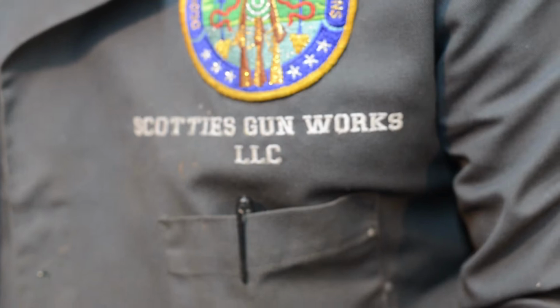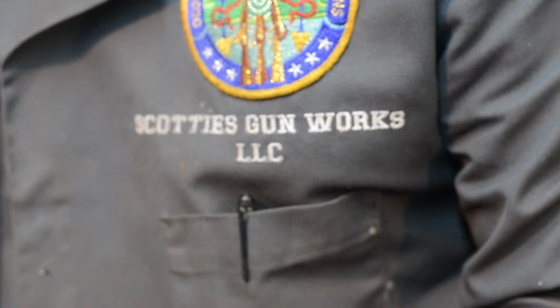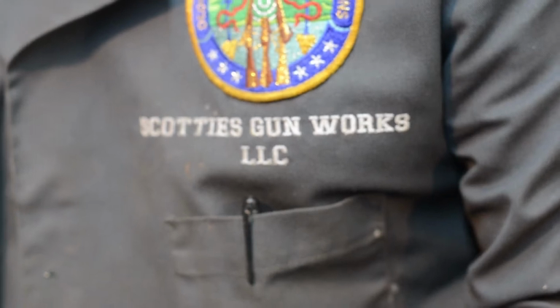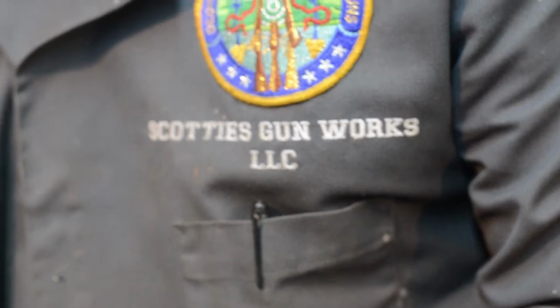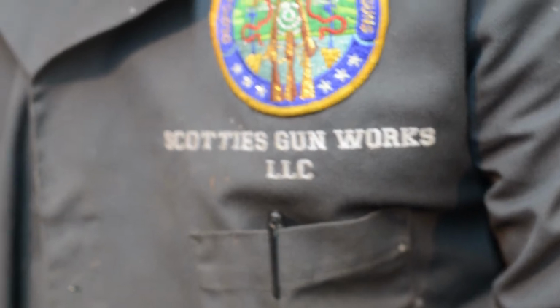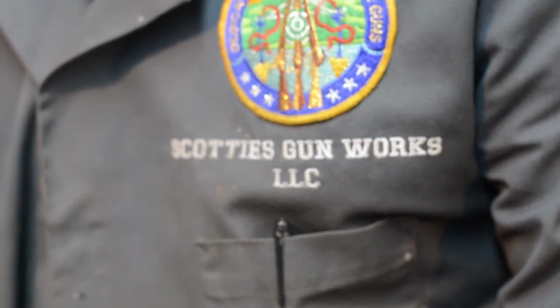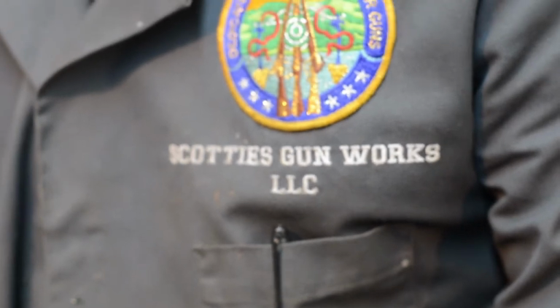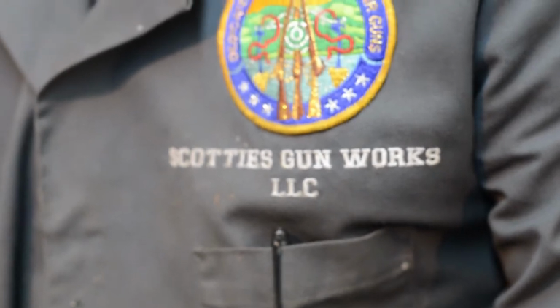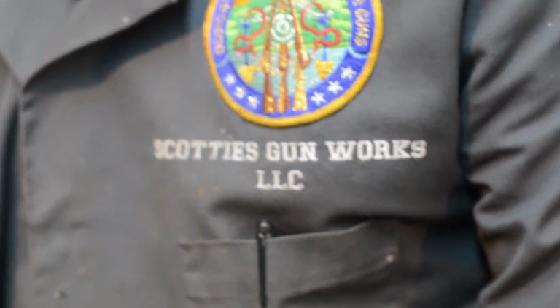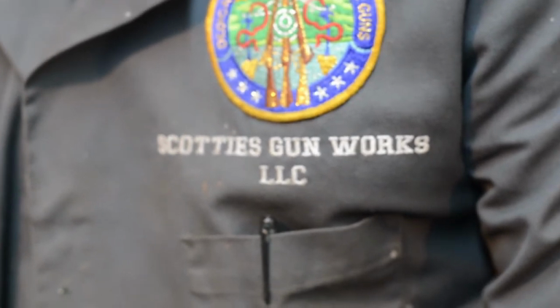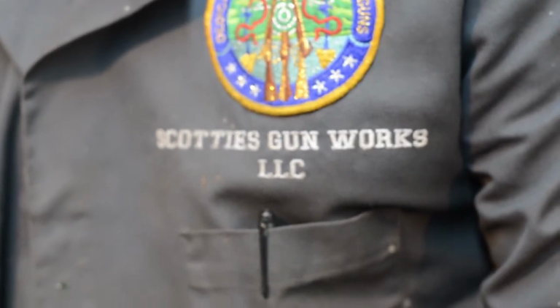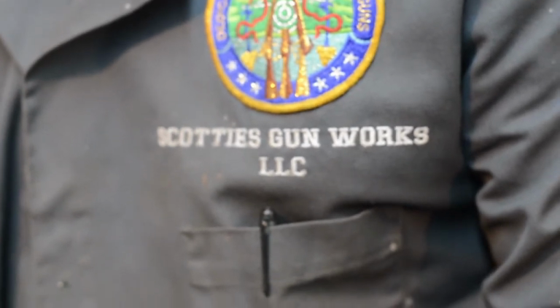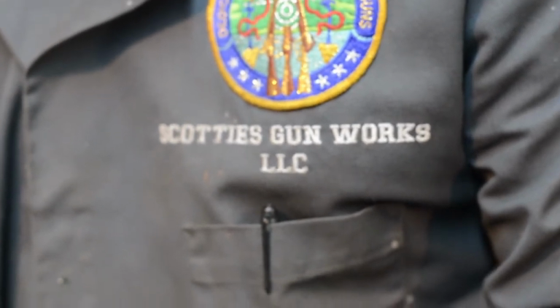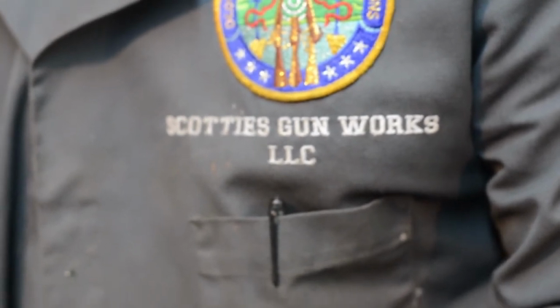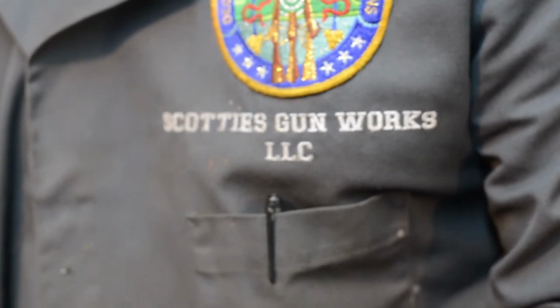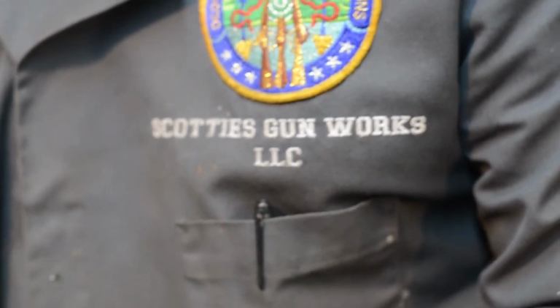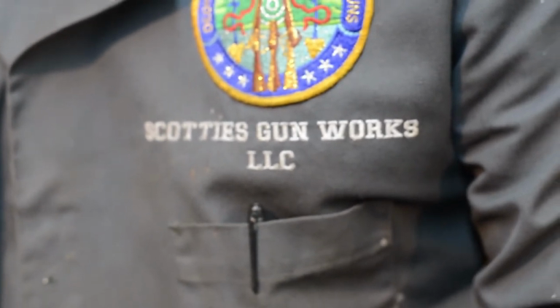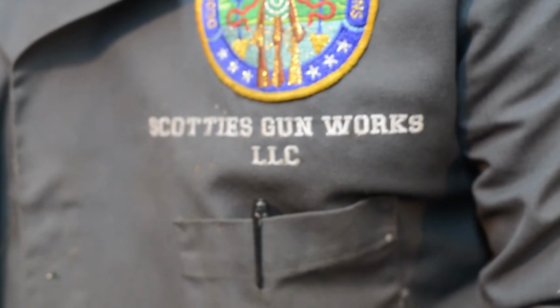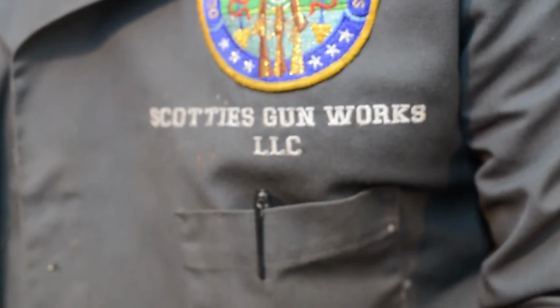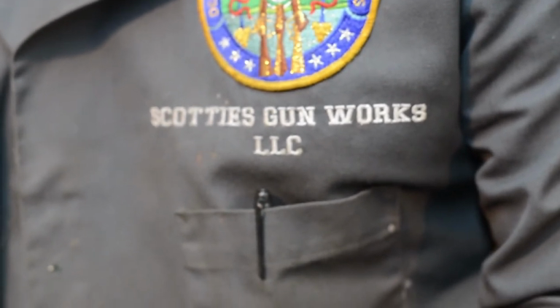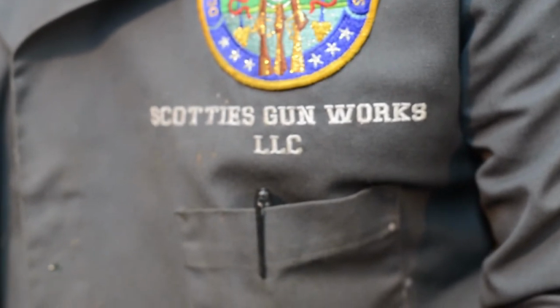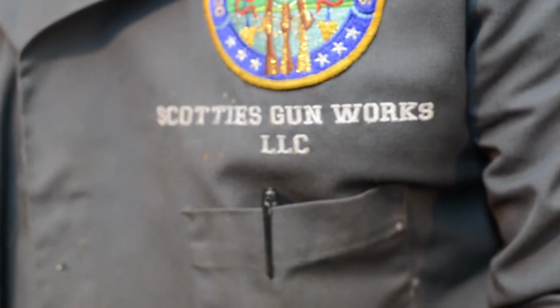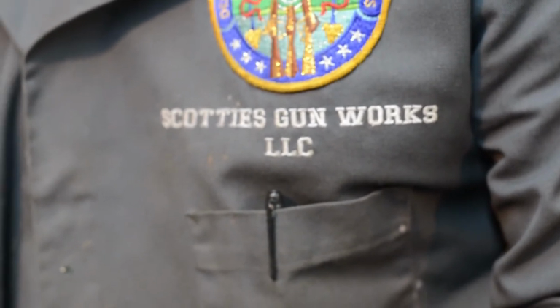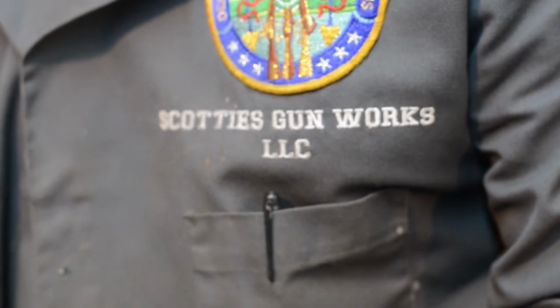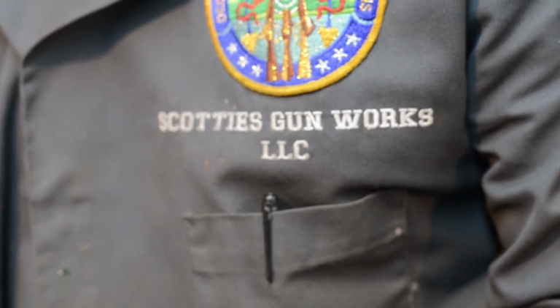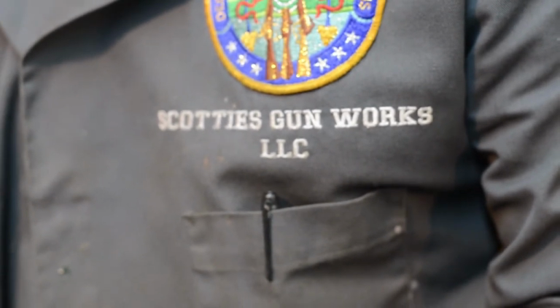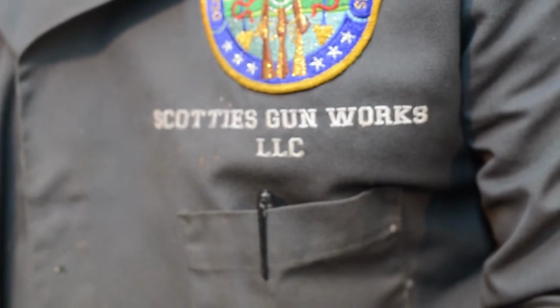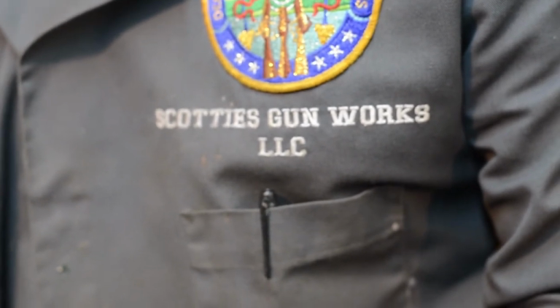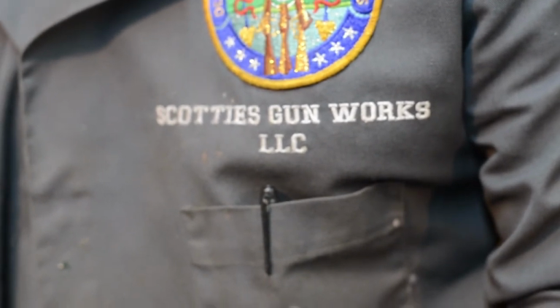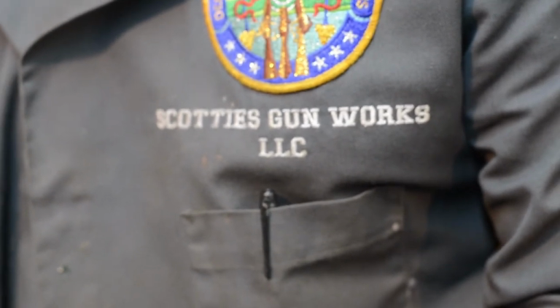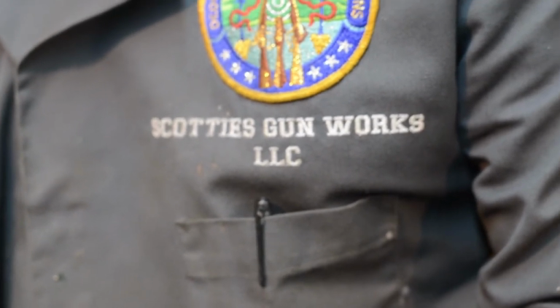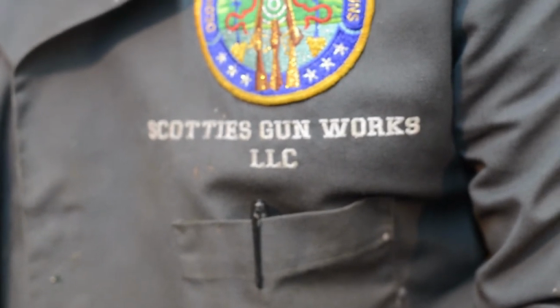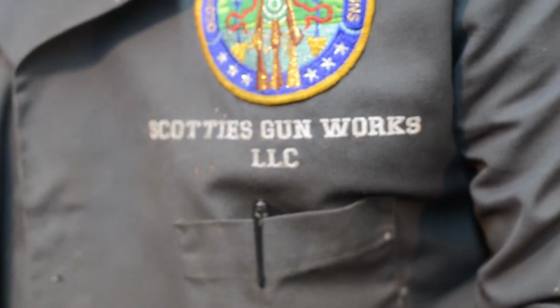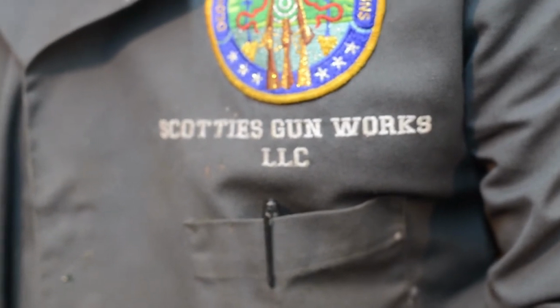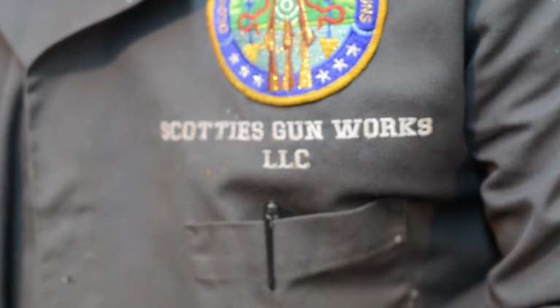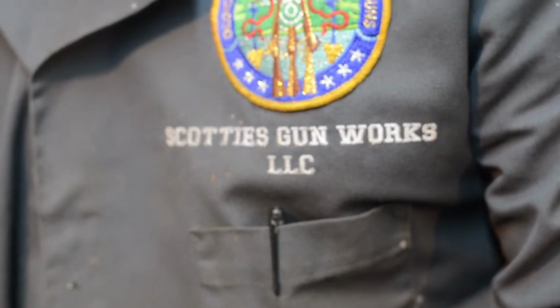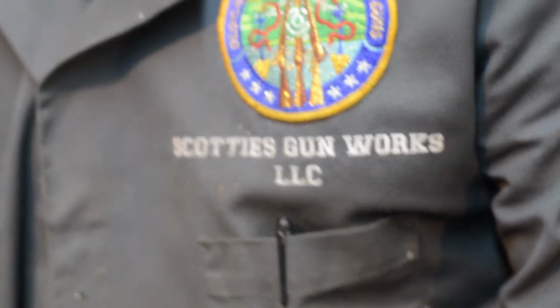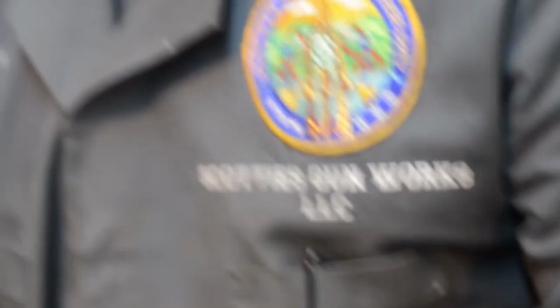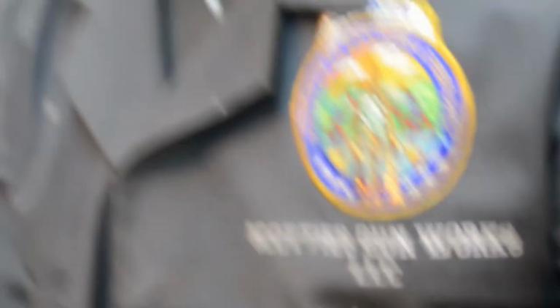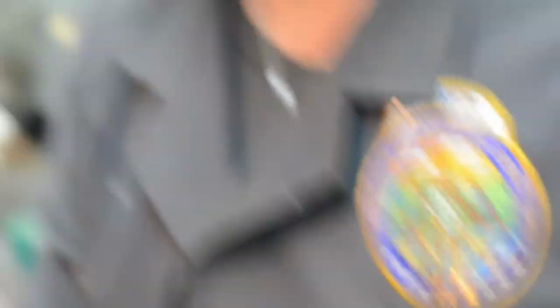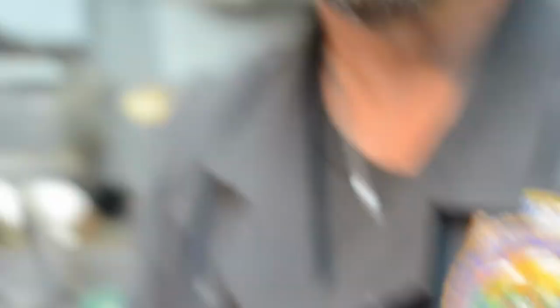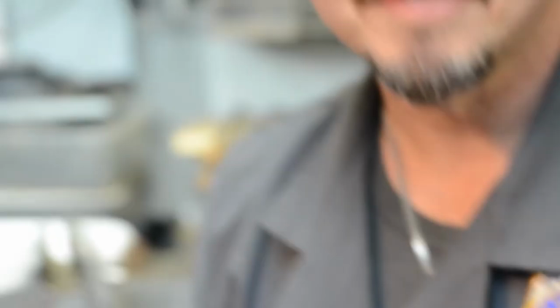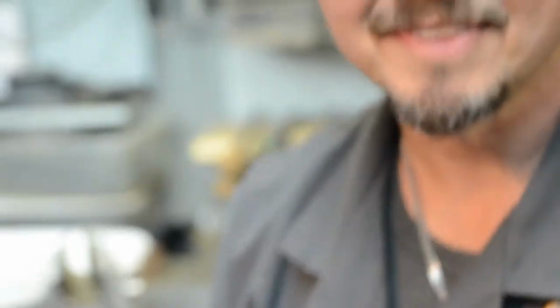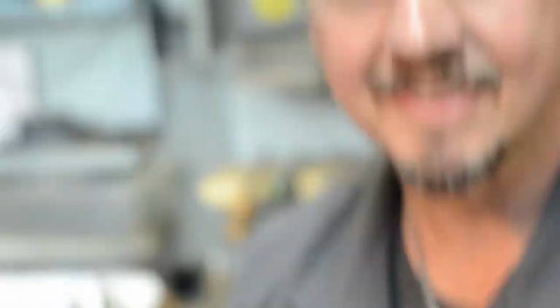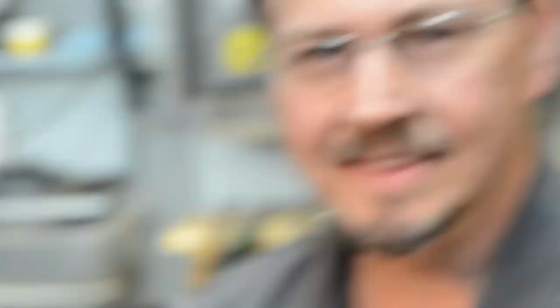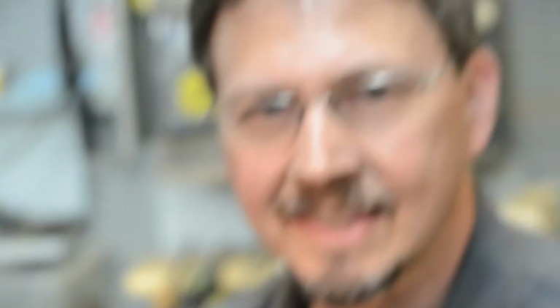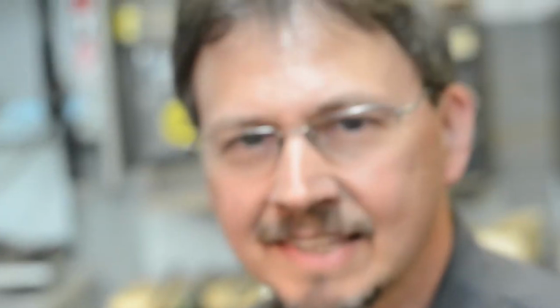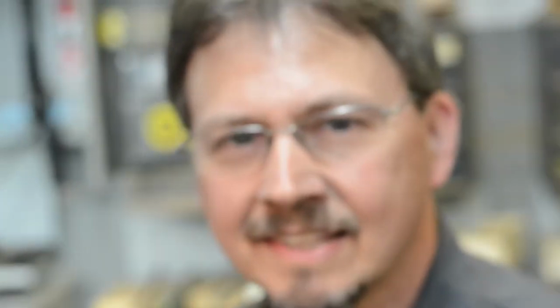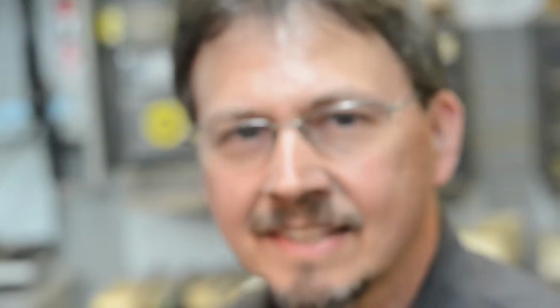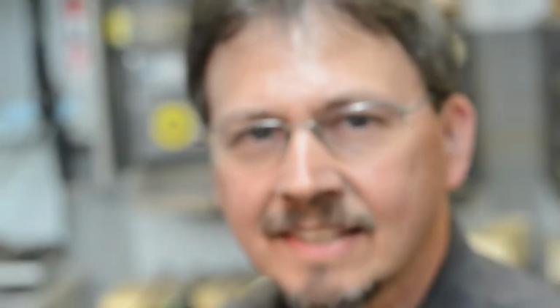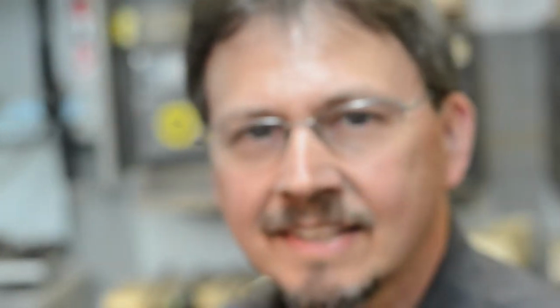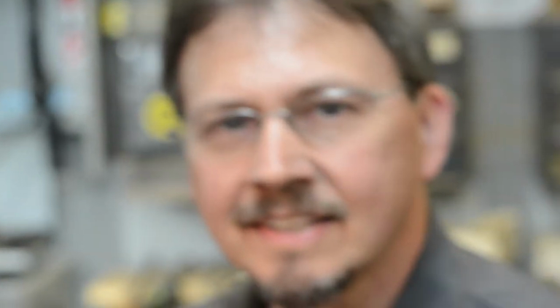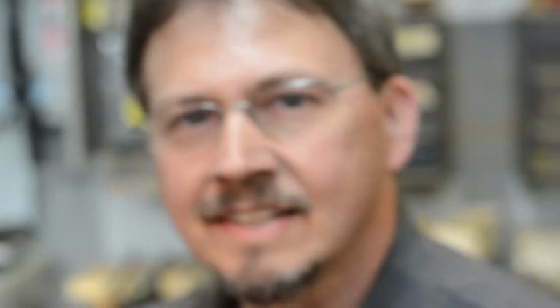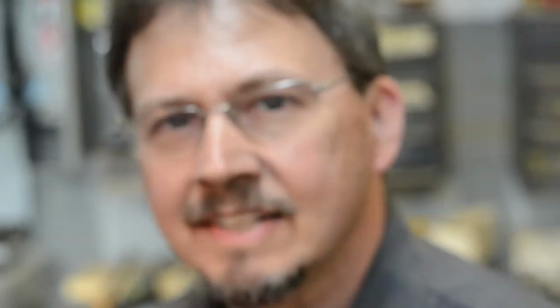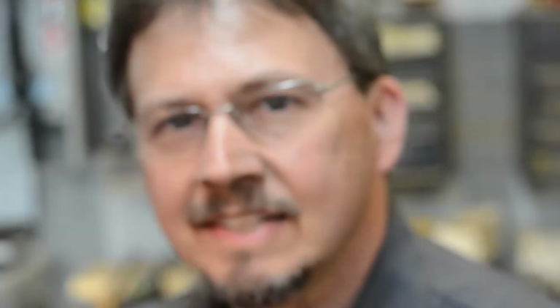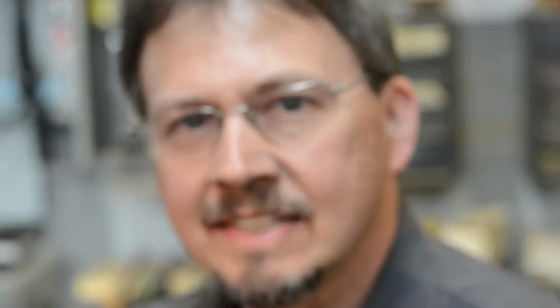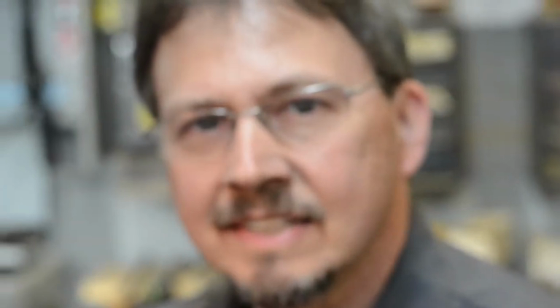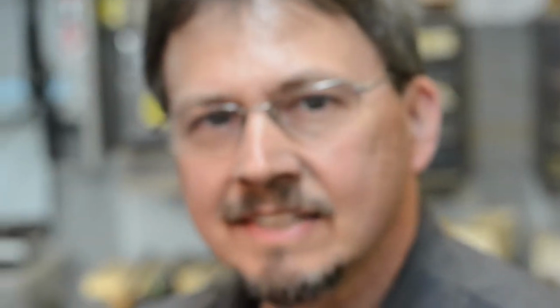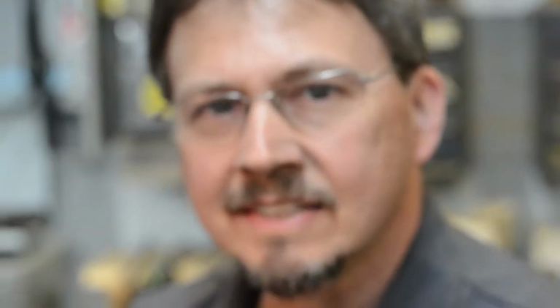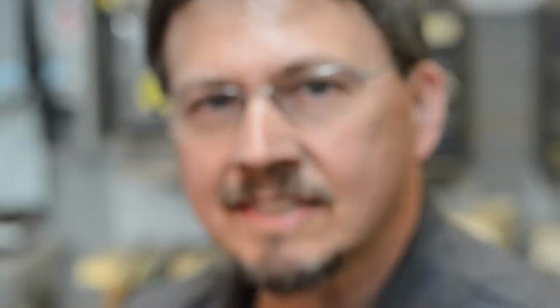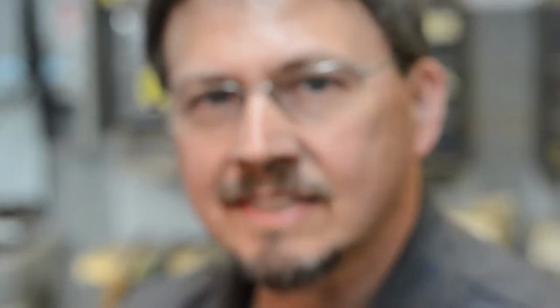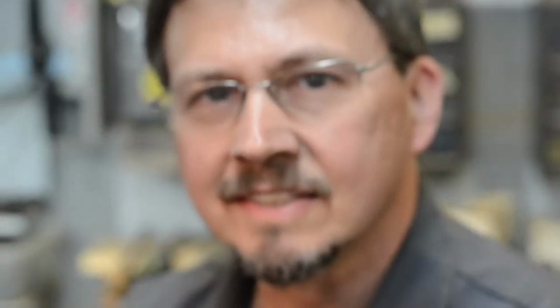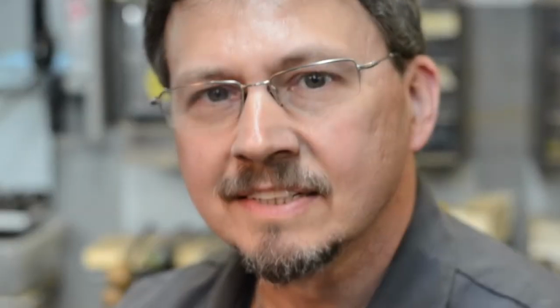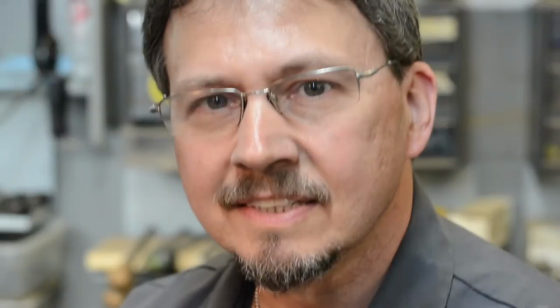Hey YouTube, this is Chris with the Poe Boy Special Channel and guess where we're at? Scotty's Gun Works. Hey Scott, so what do we have in store today?